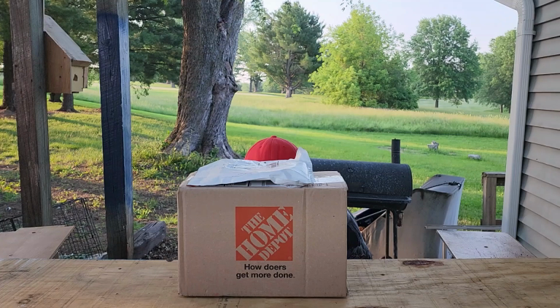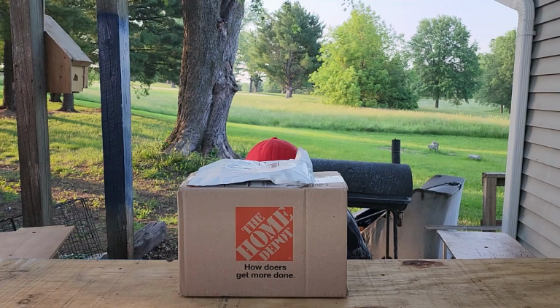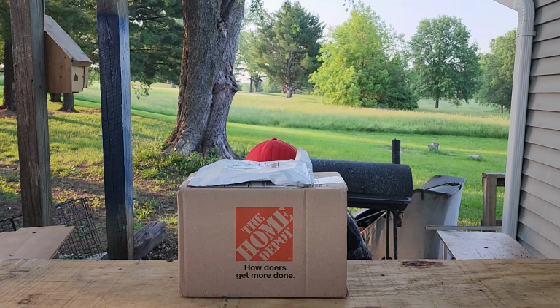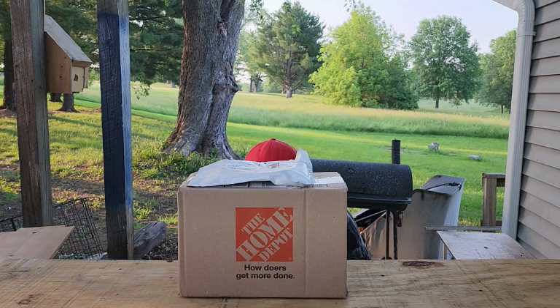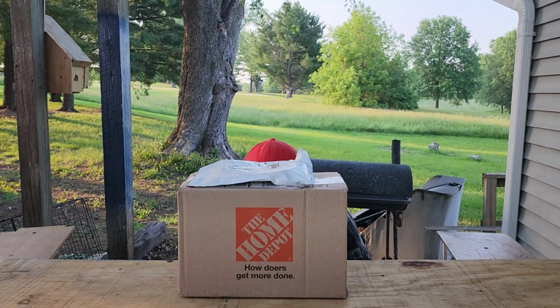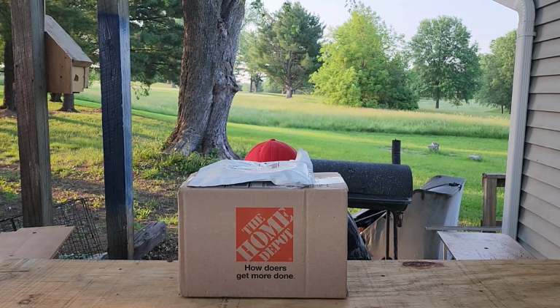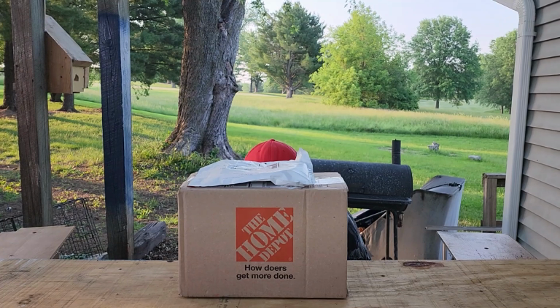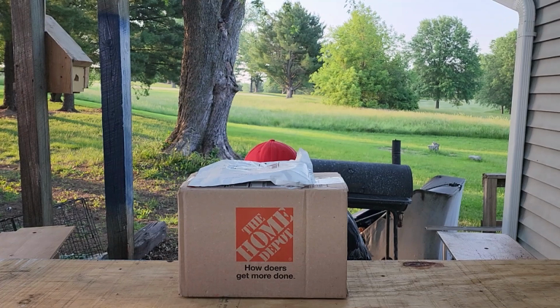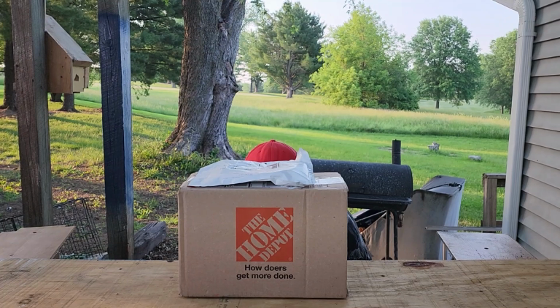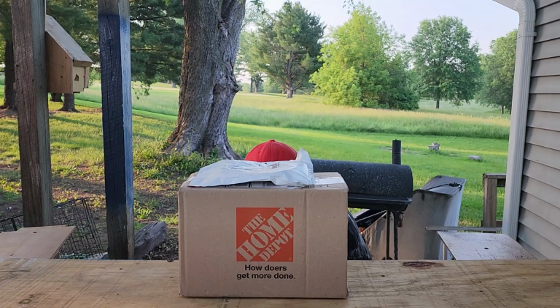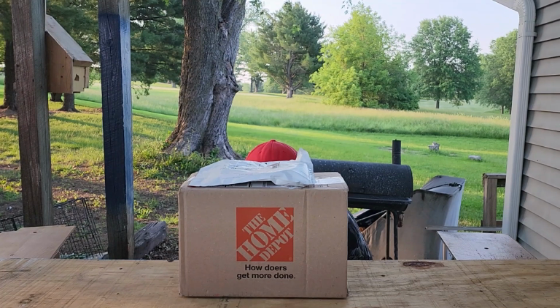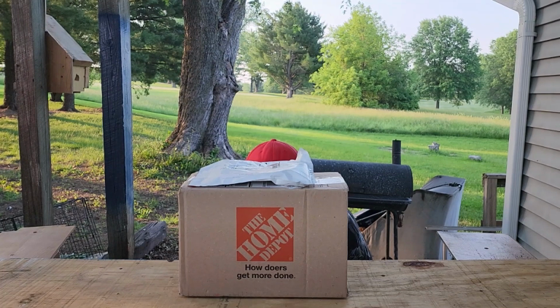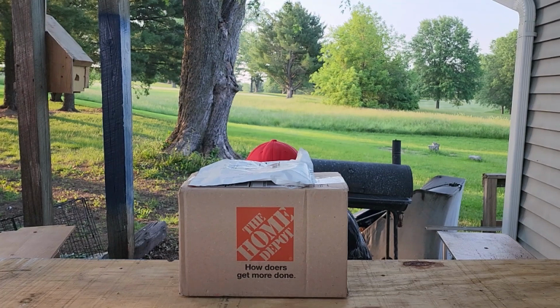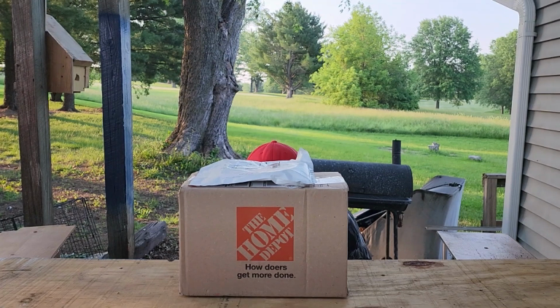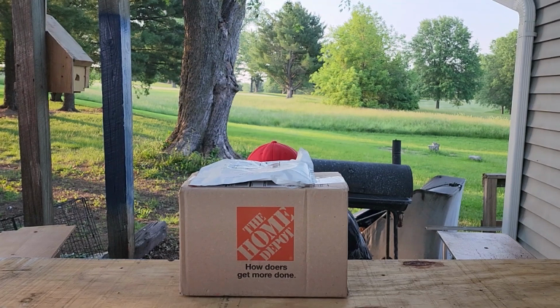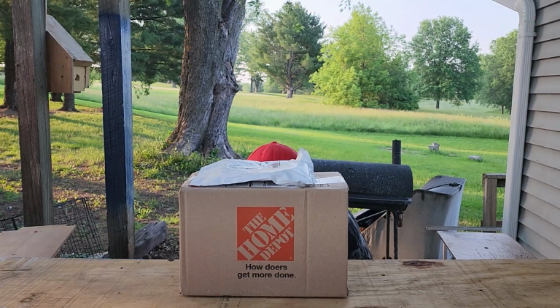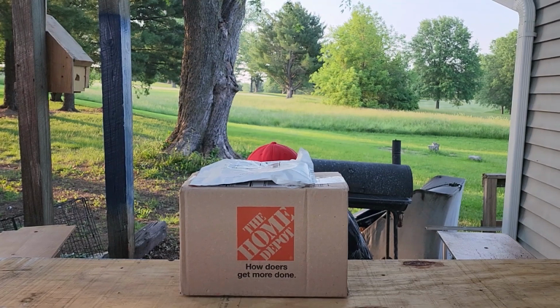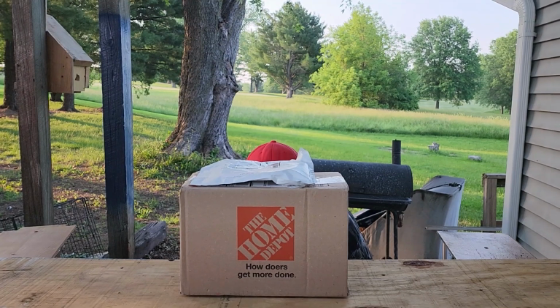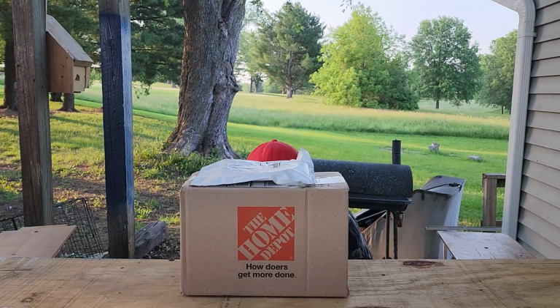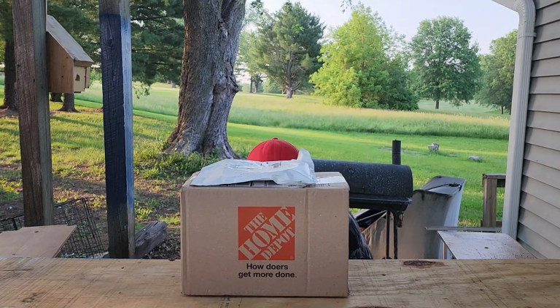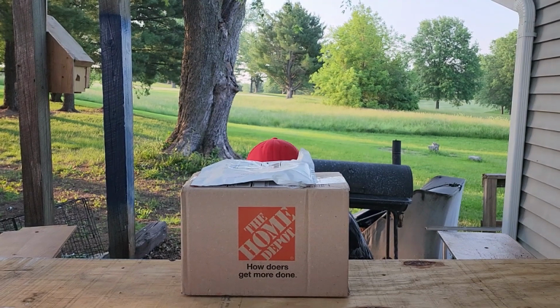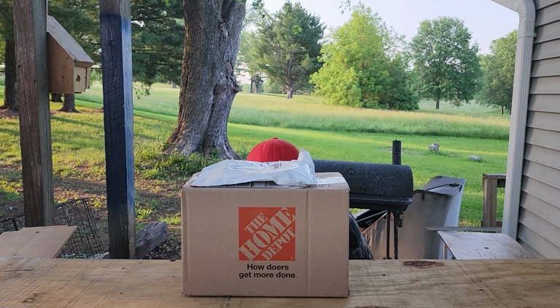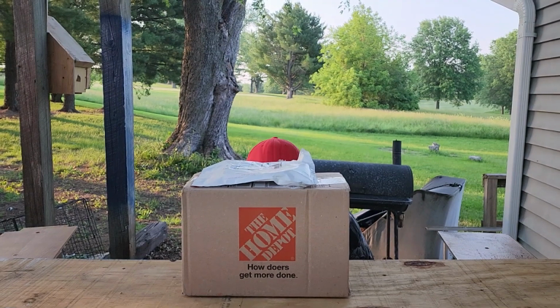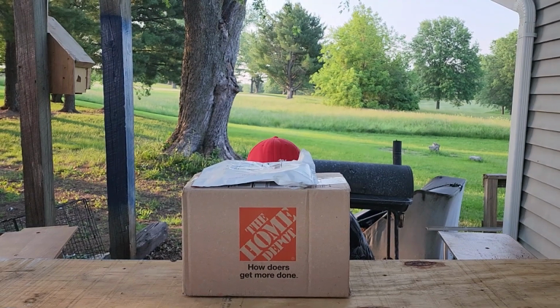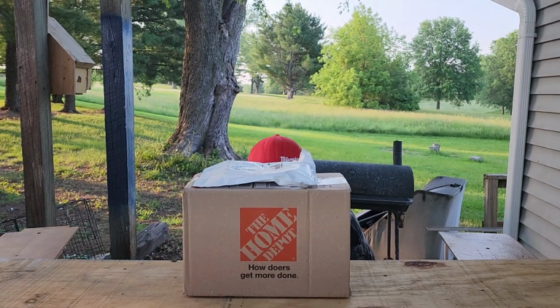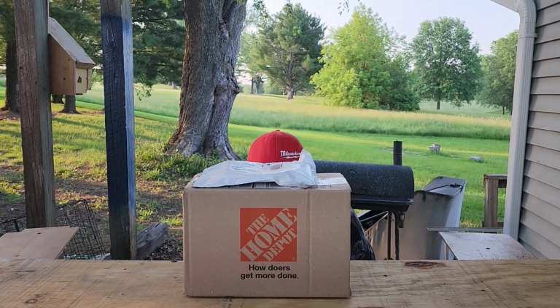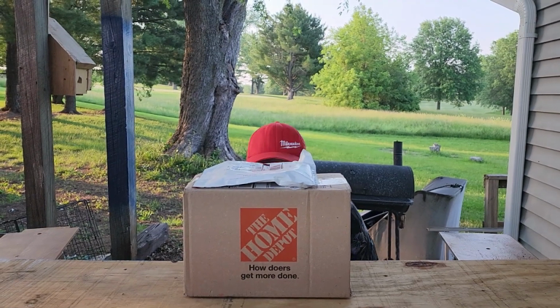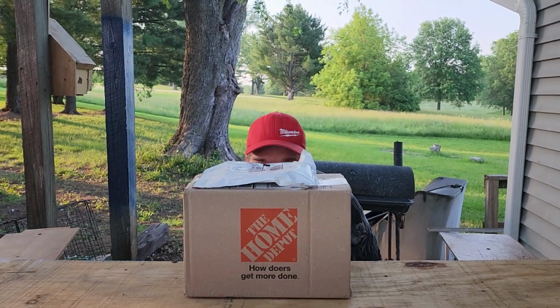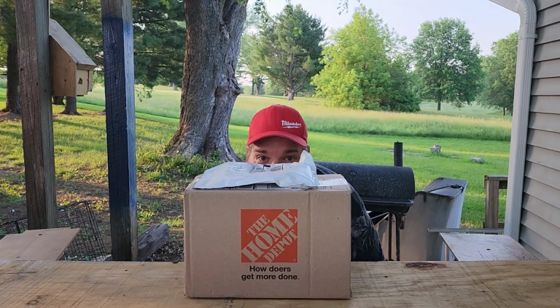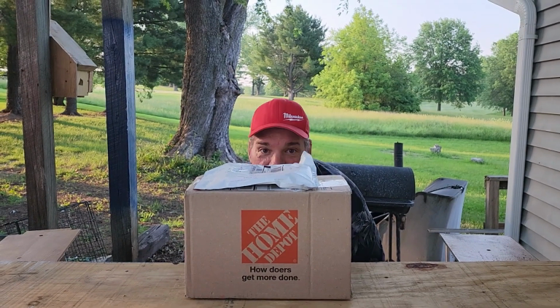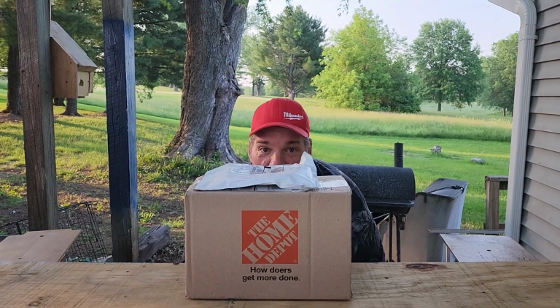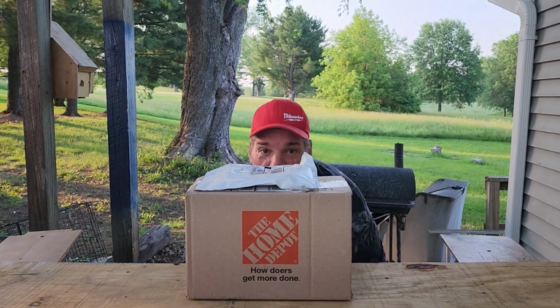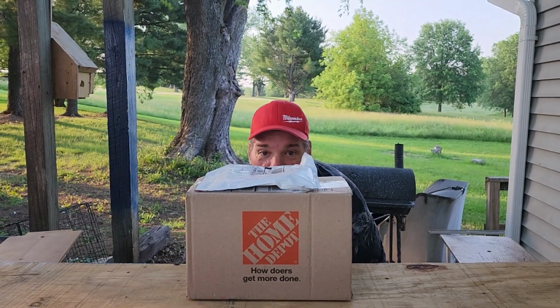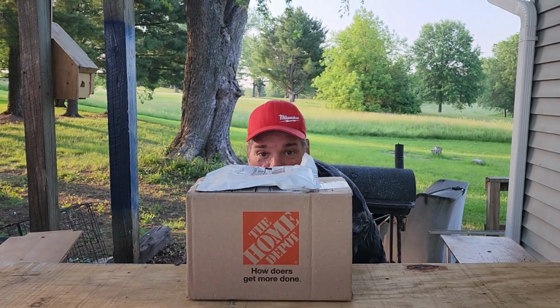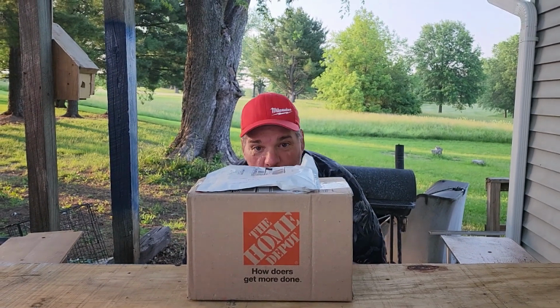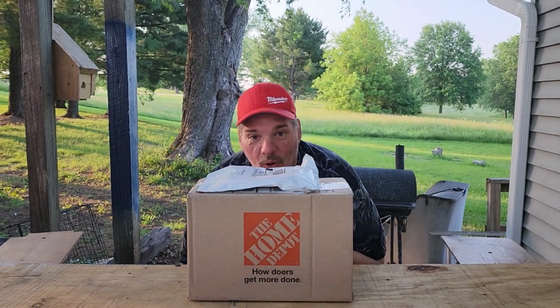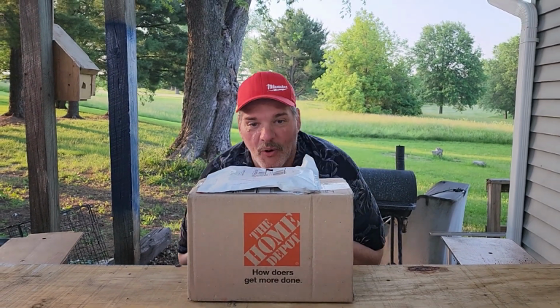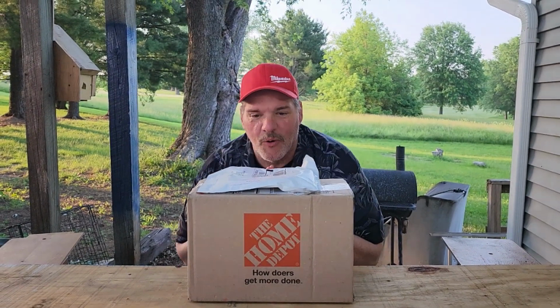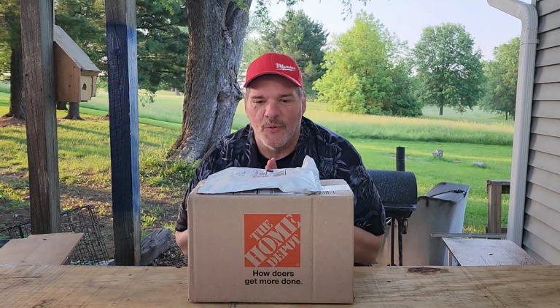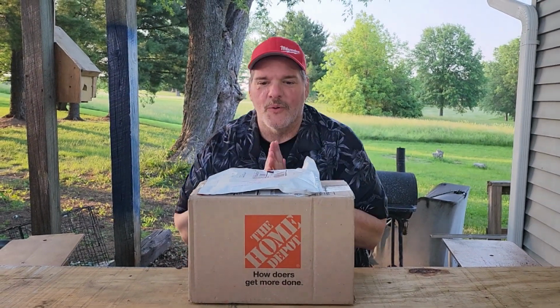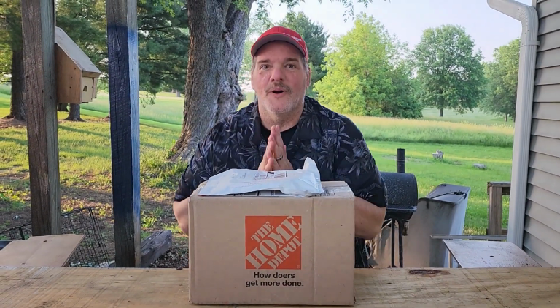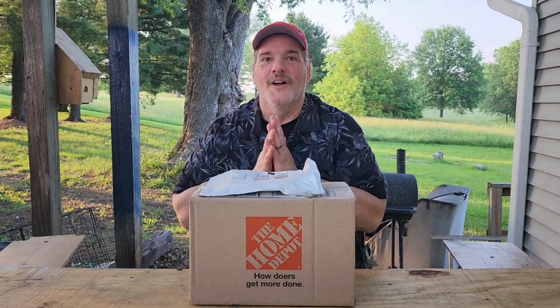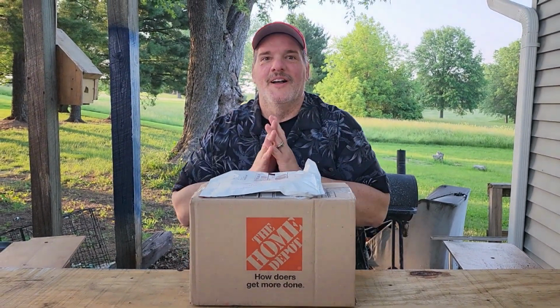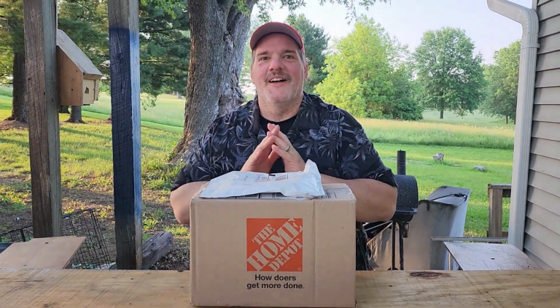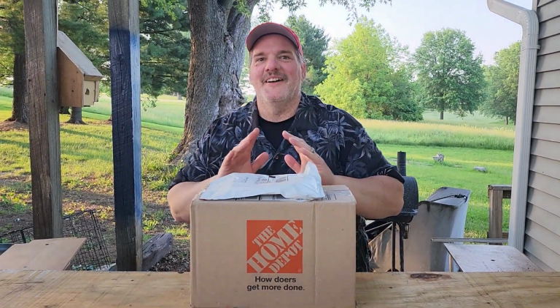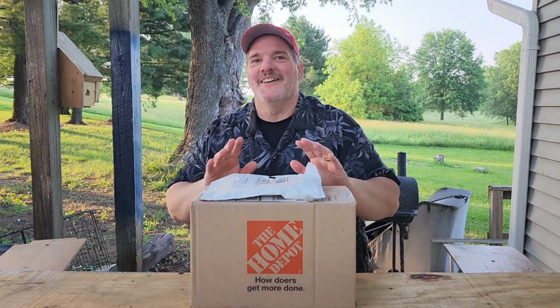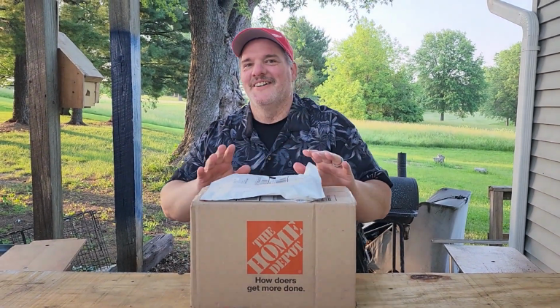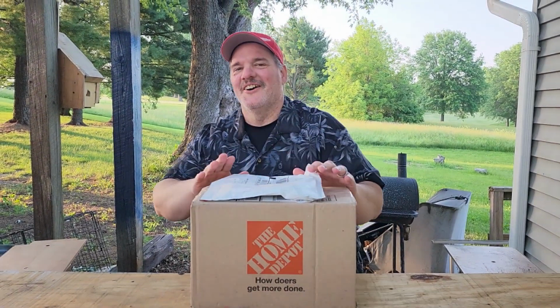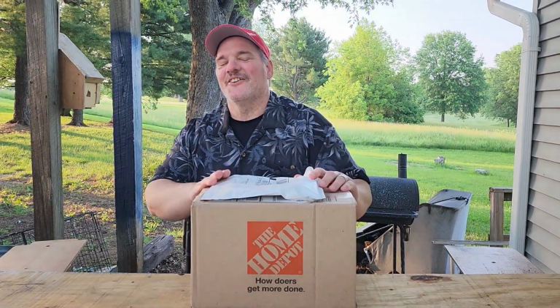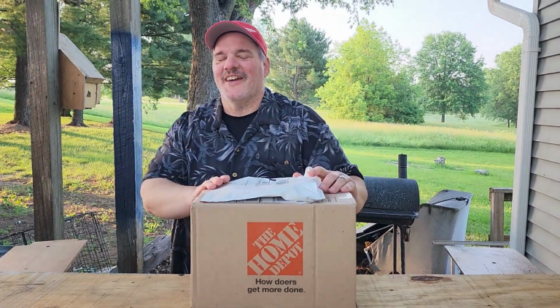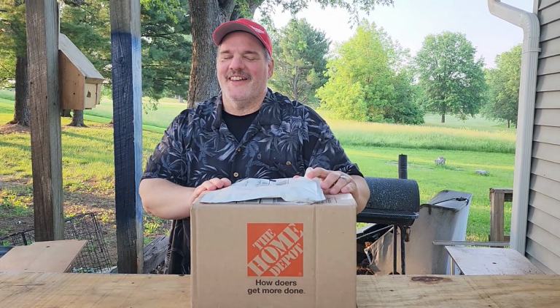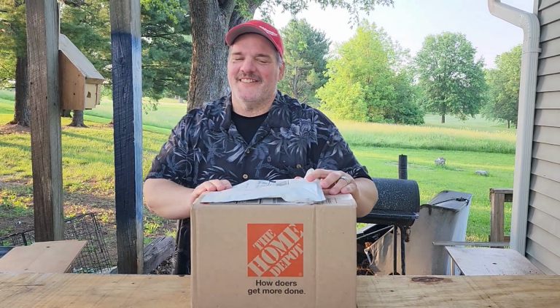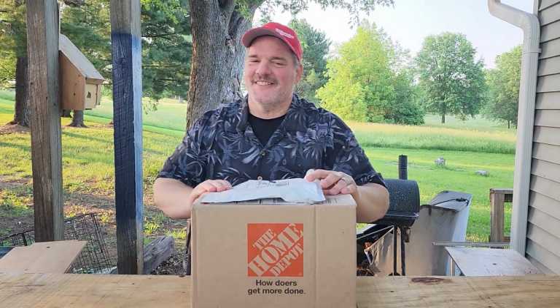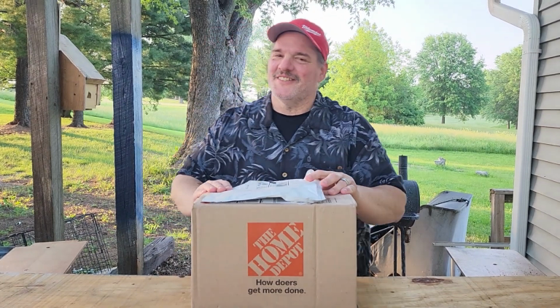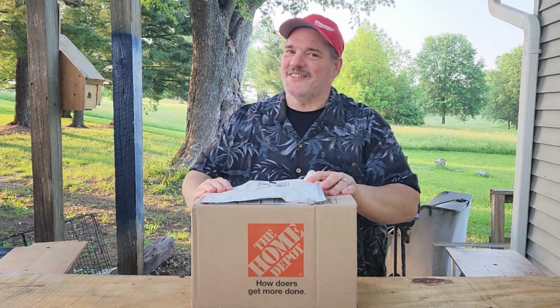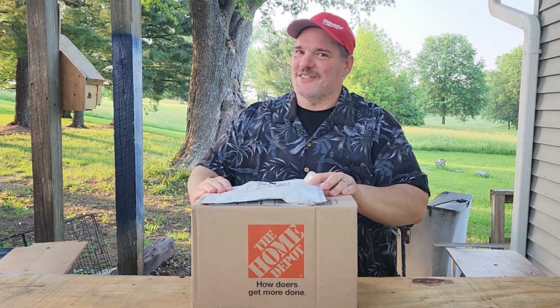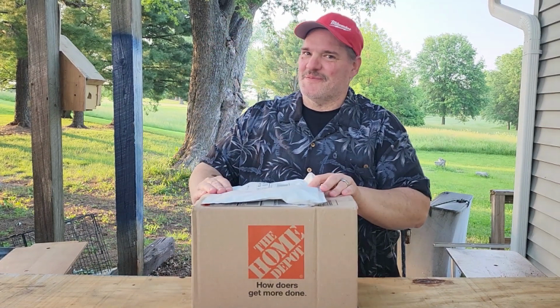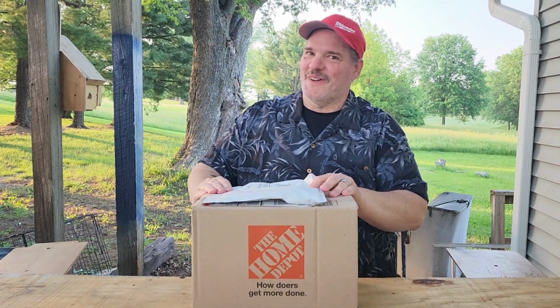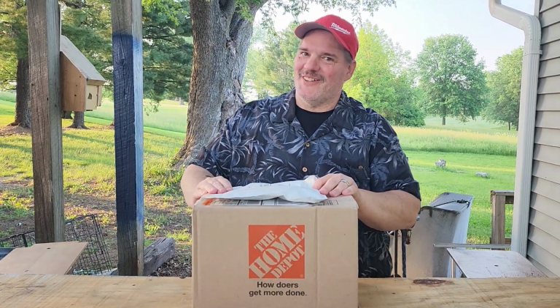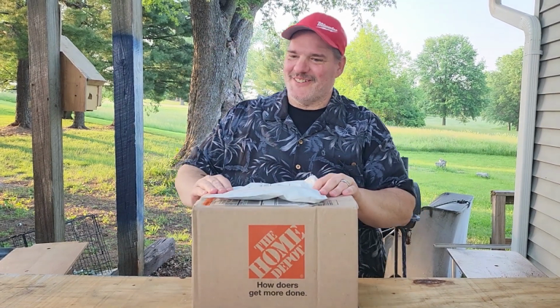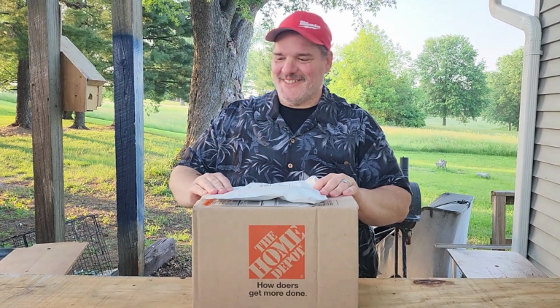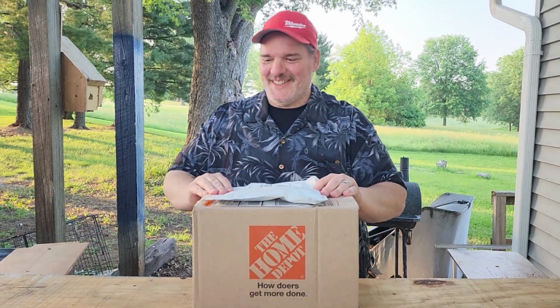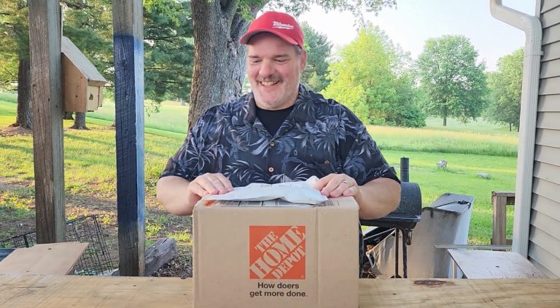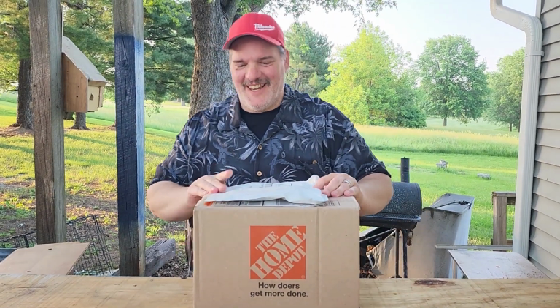Day two of RYOBI Days. It's a little smaller today.